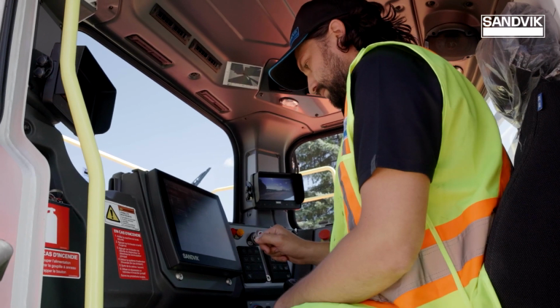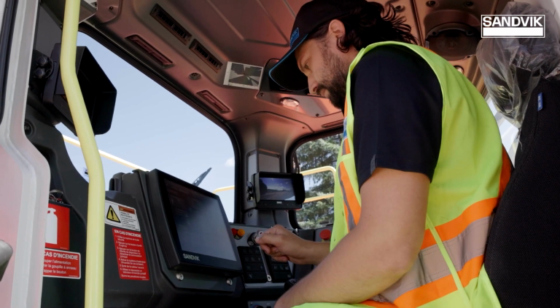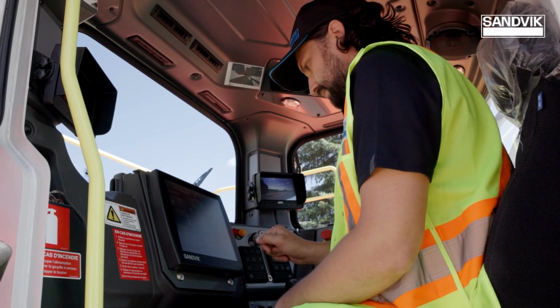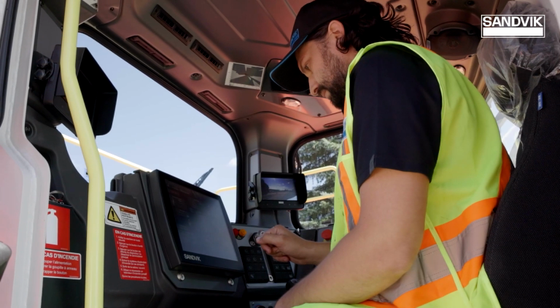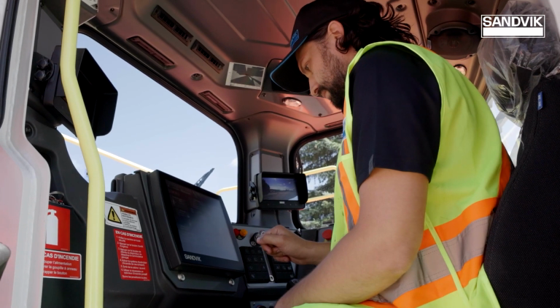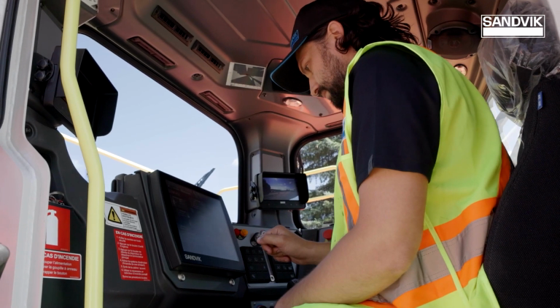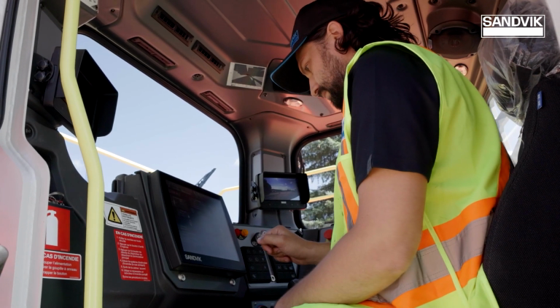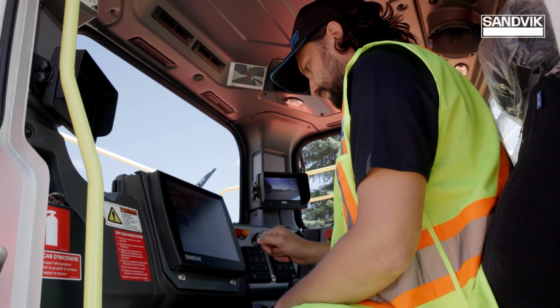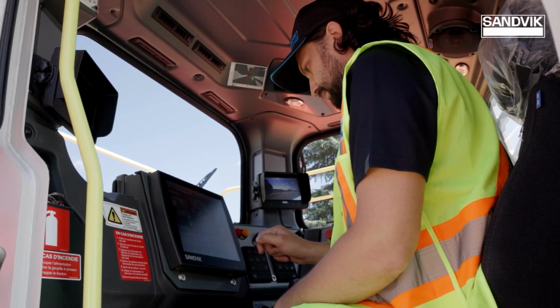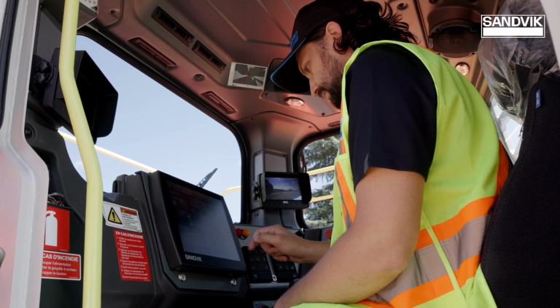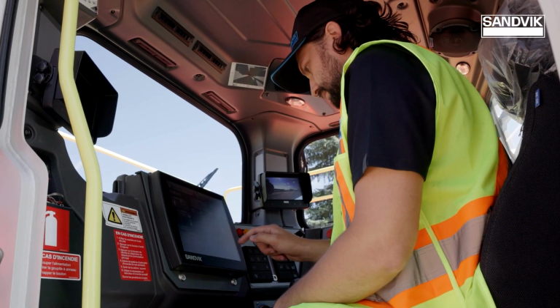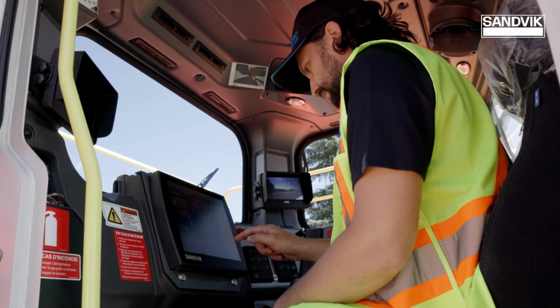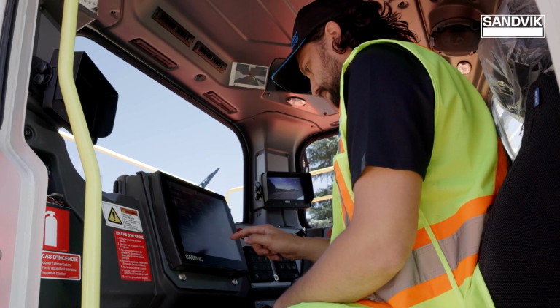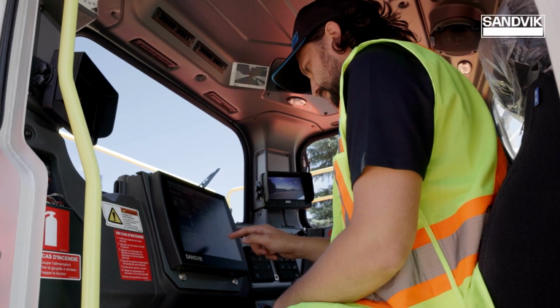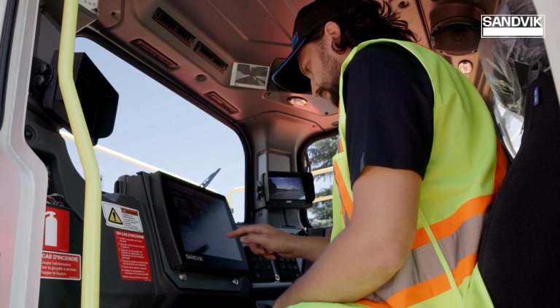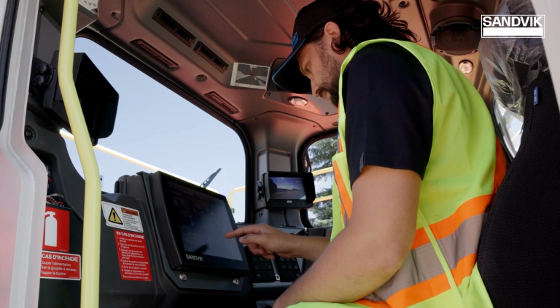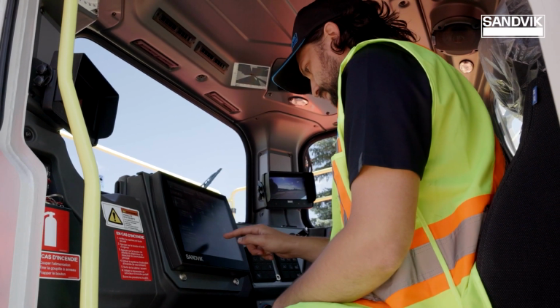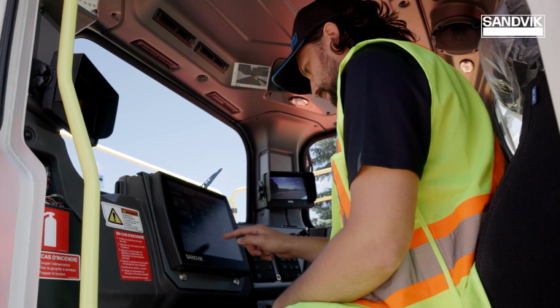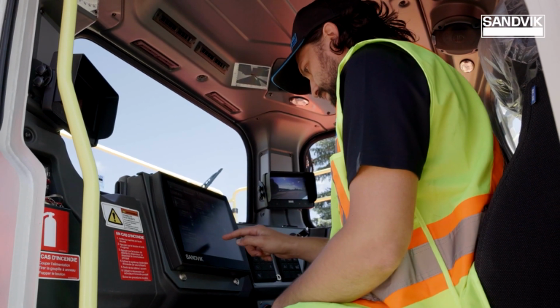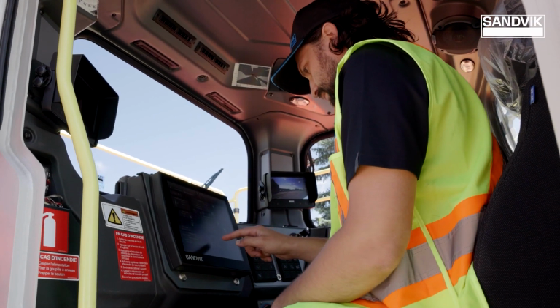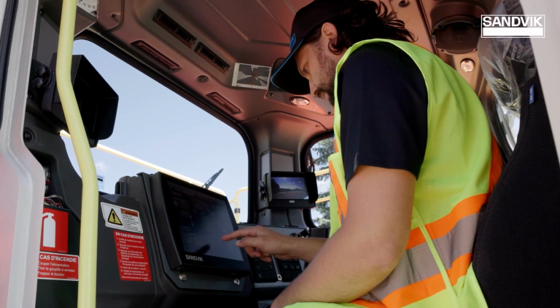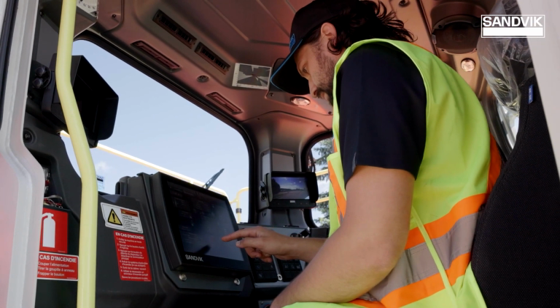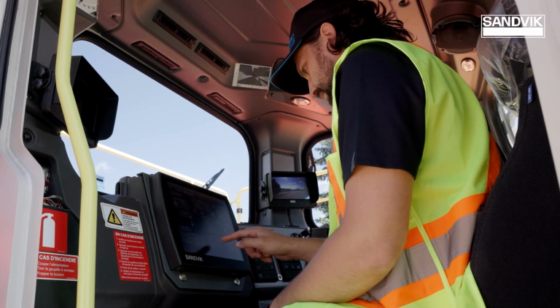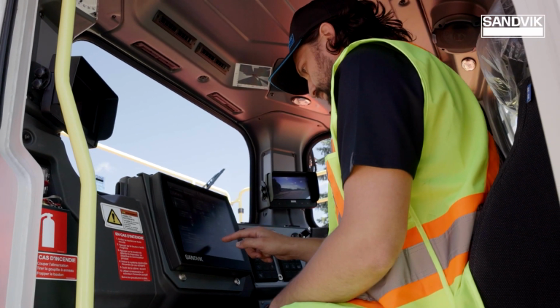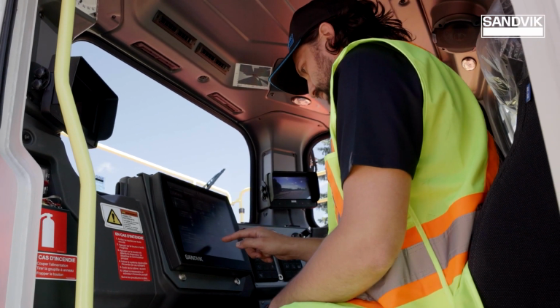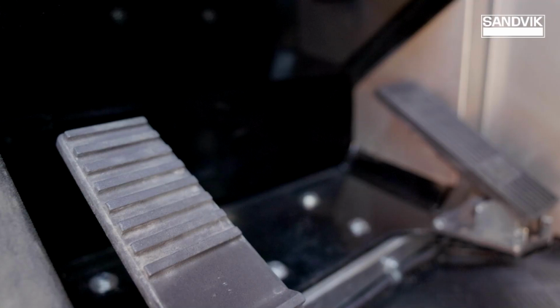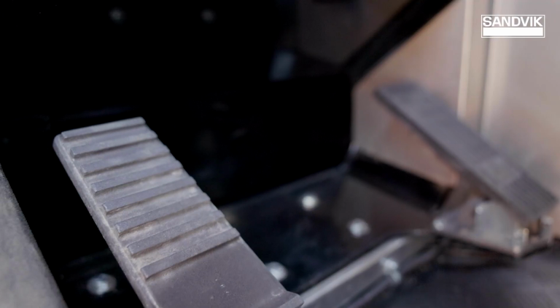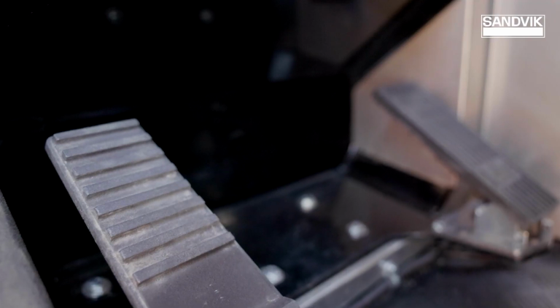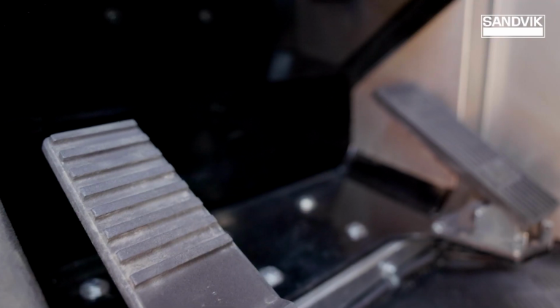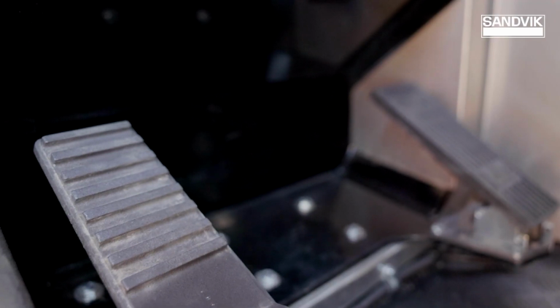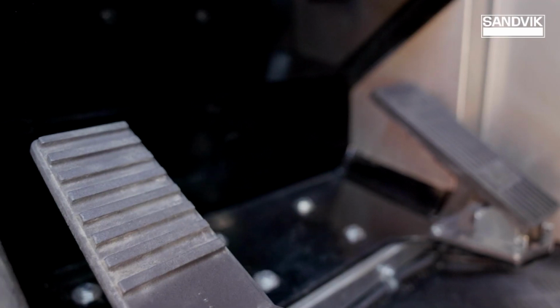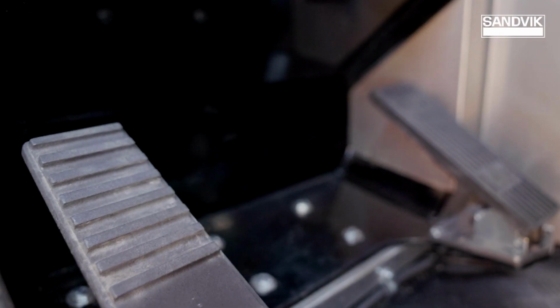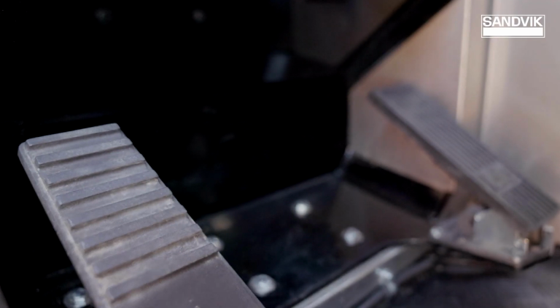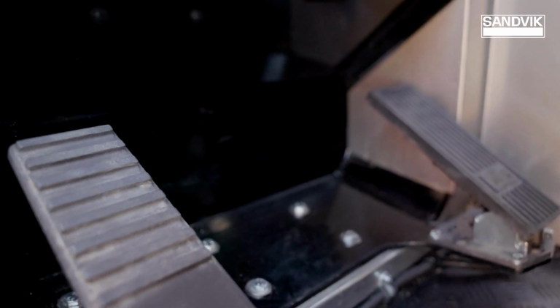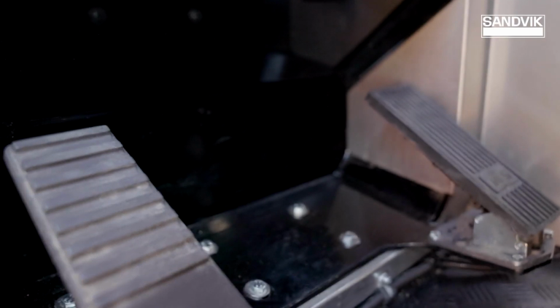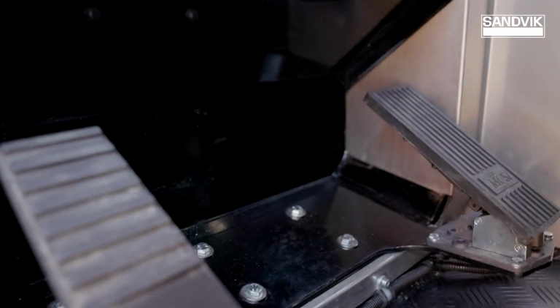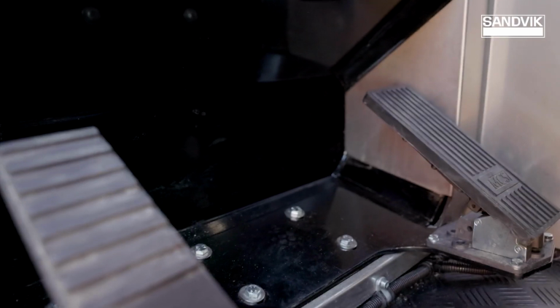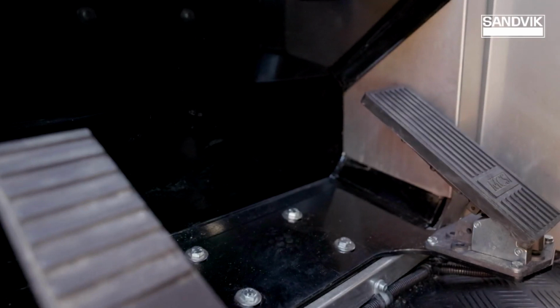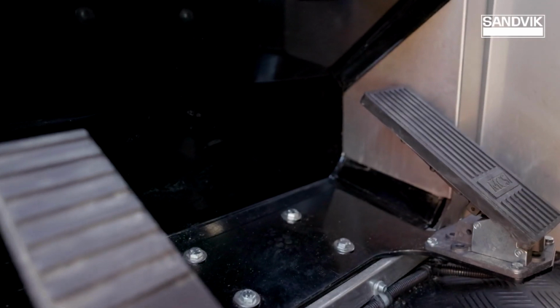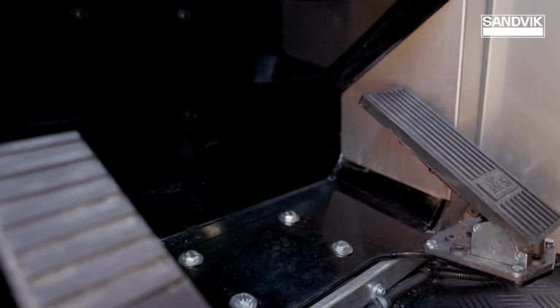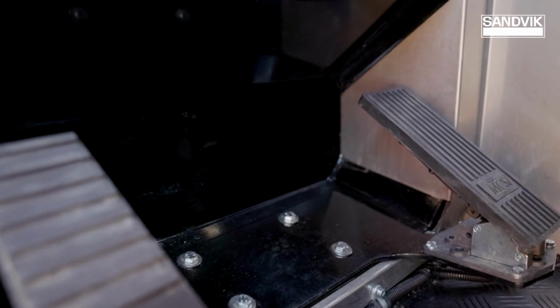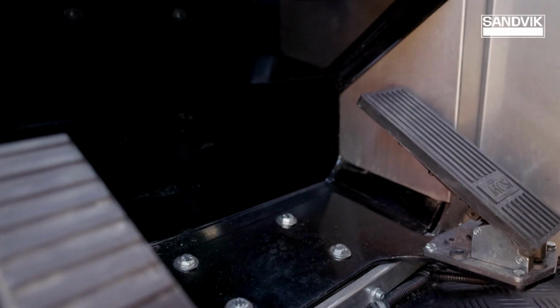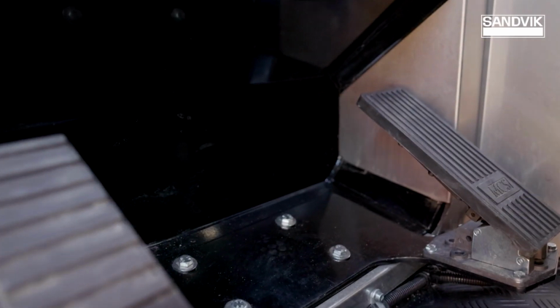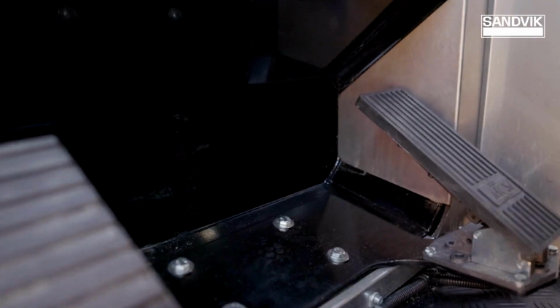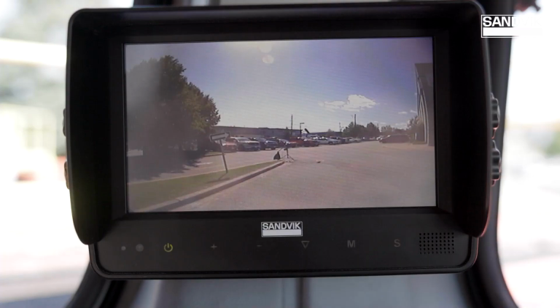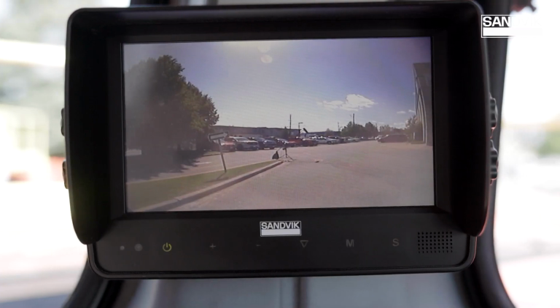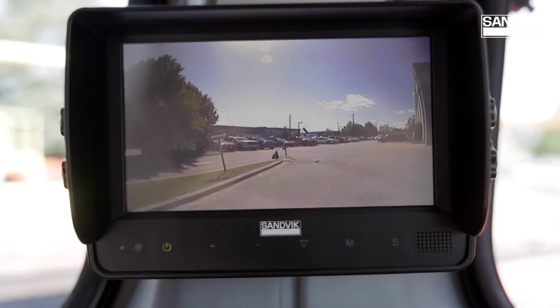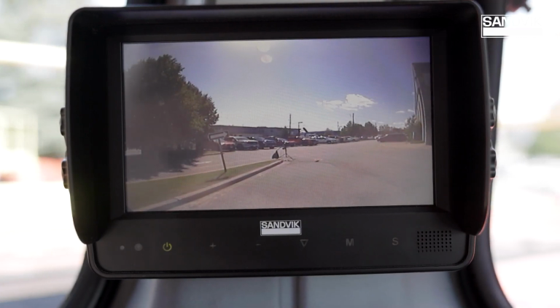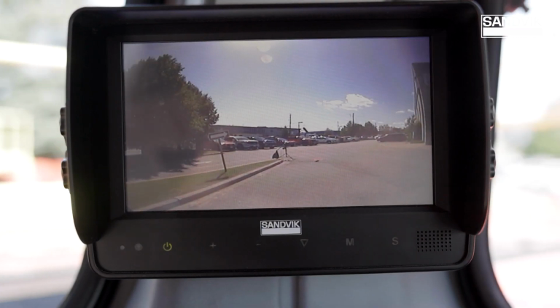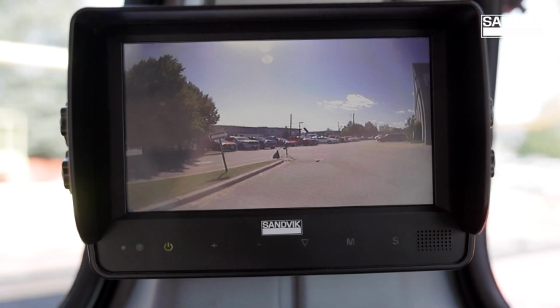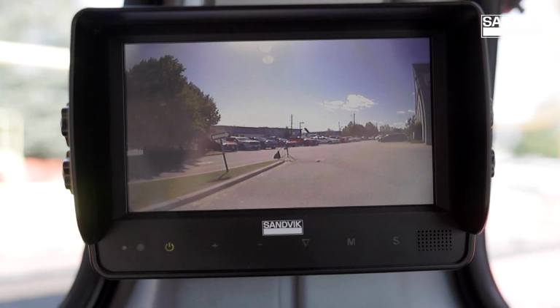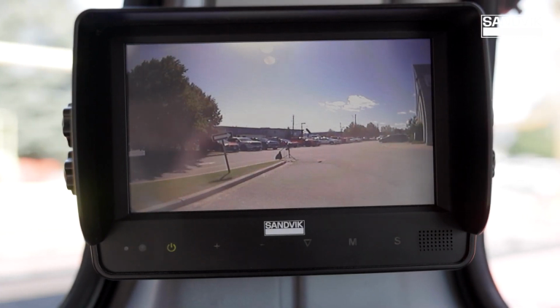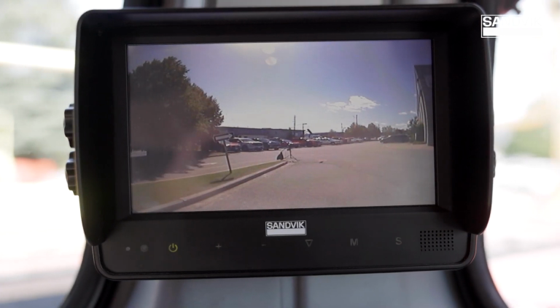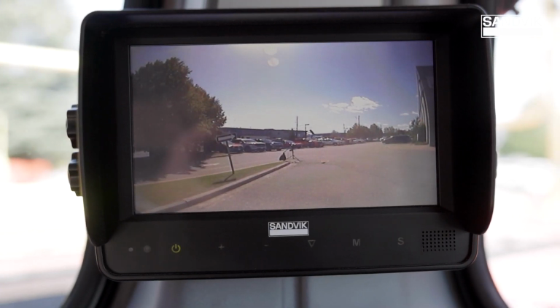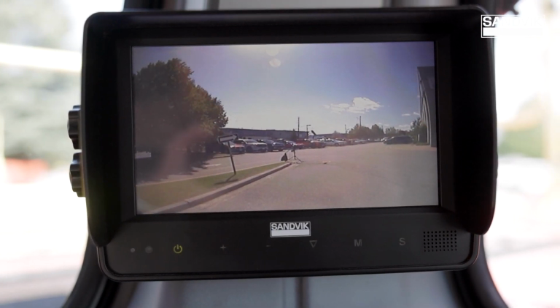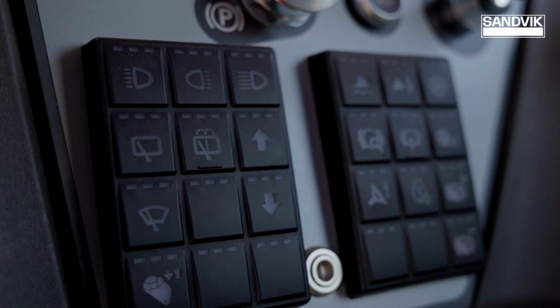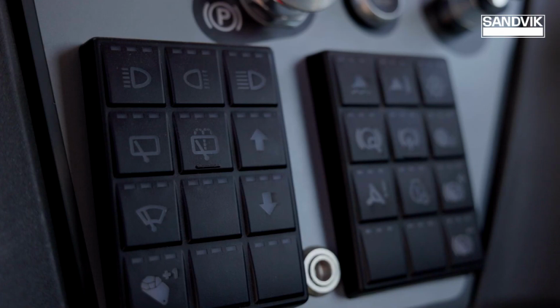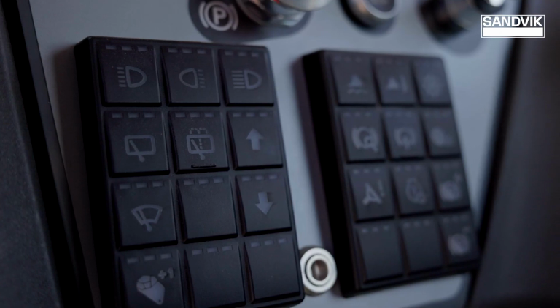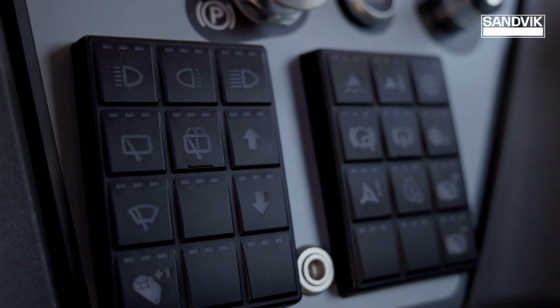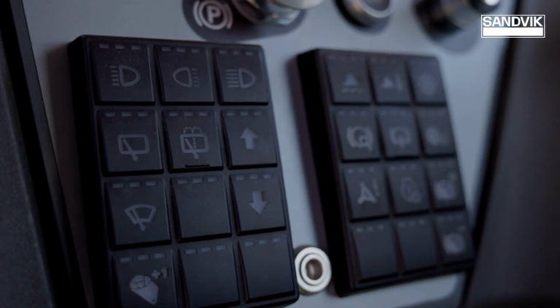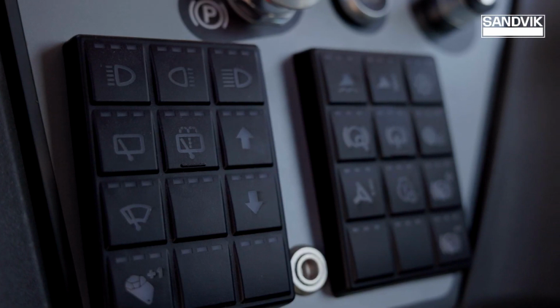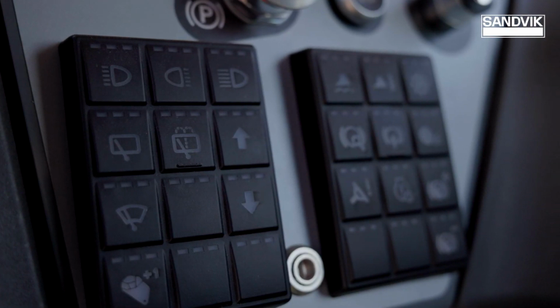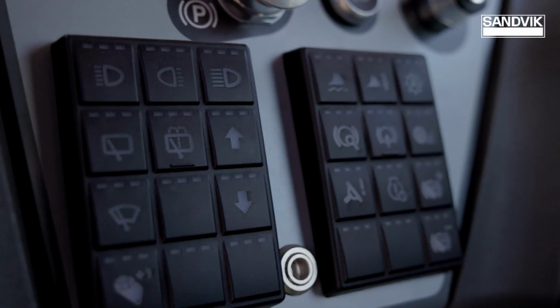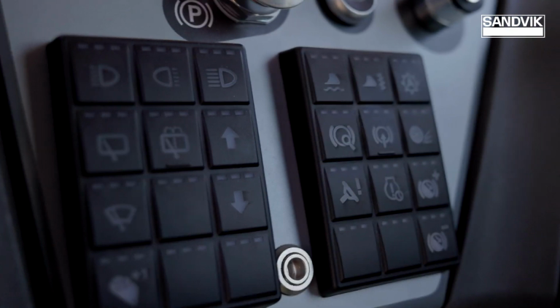The new cabin has premium ergonomics, including a specifically designed footwell and multiple seat adjustment possibilities.